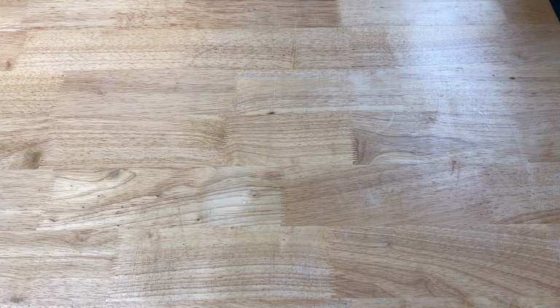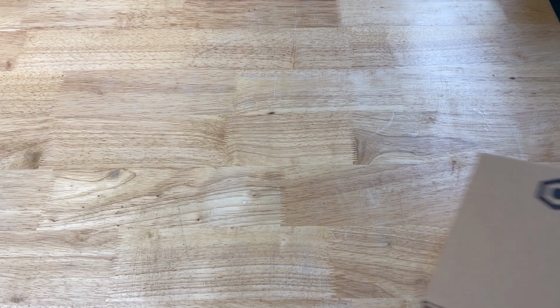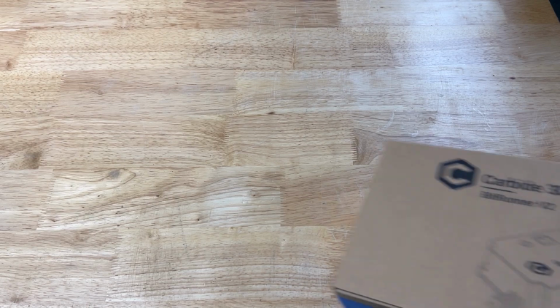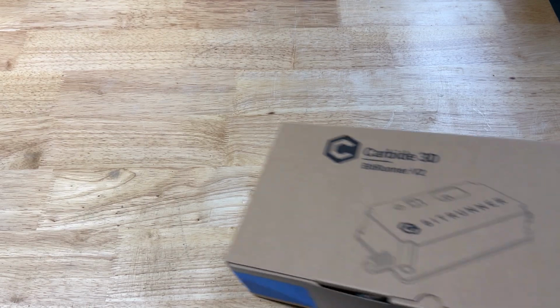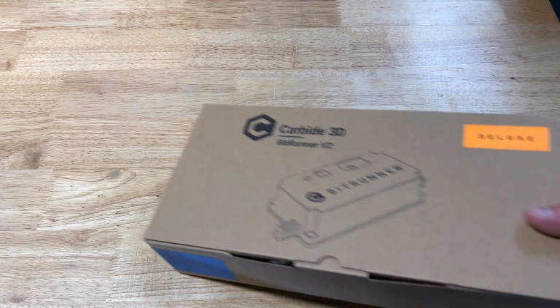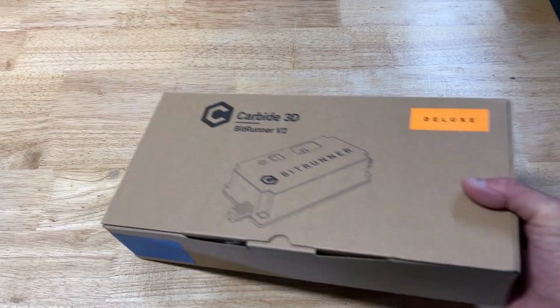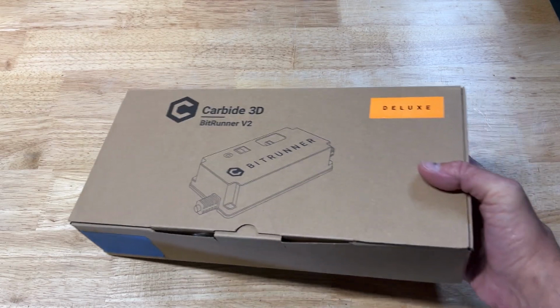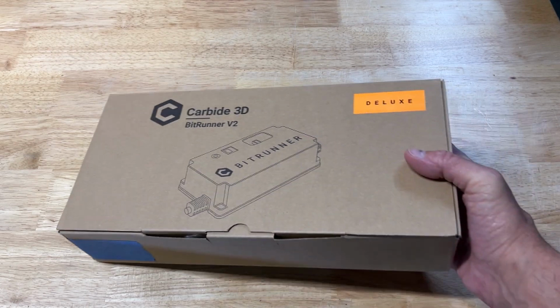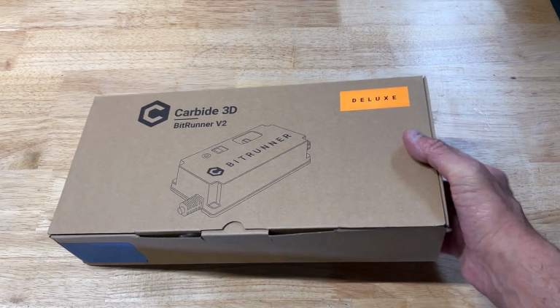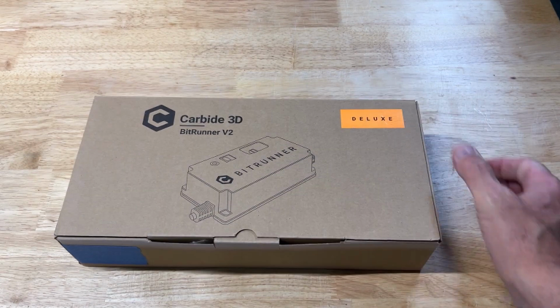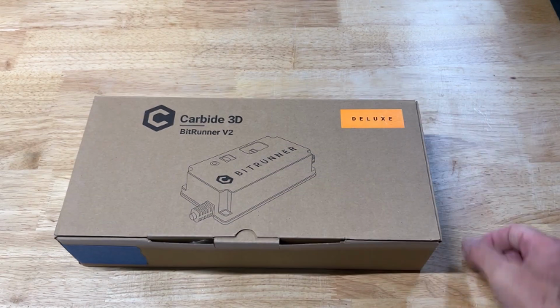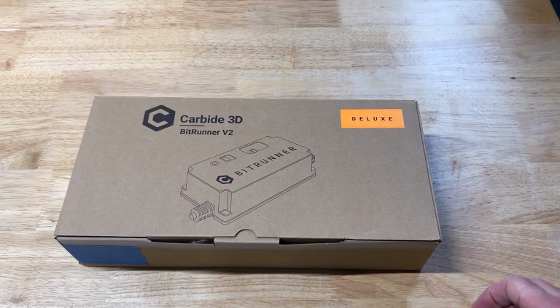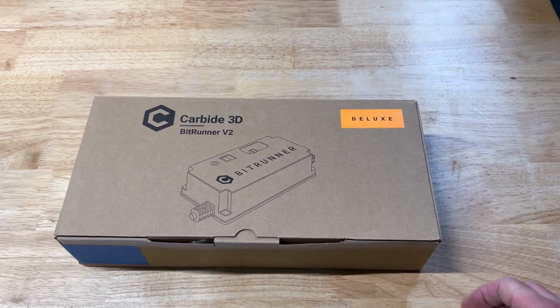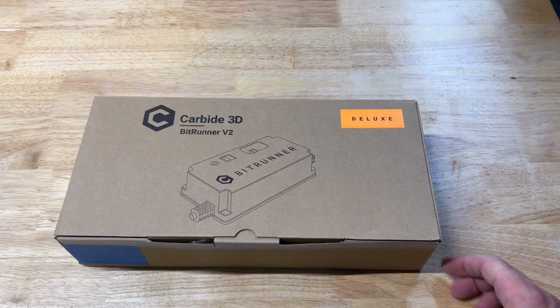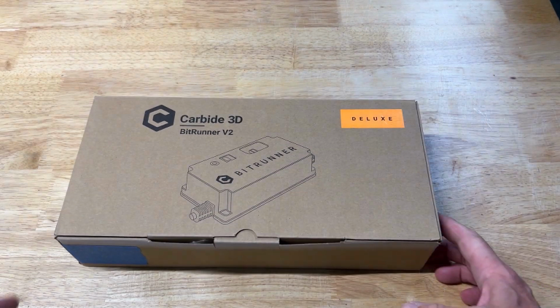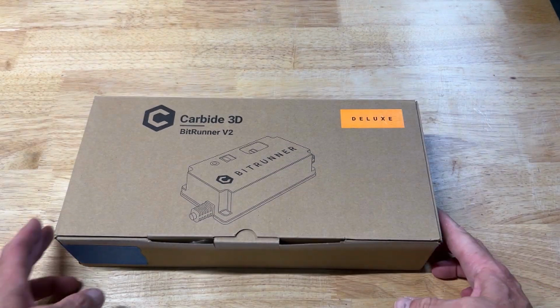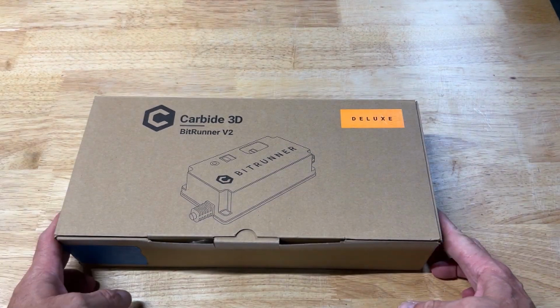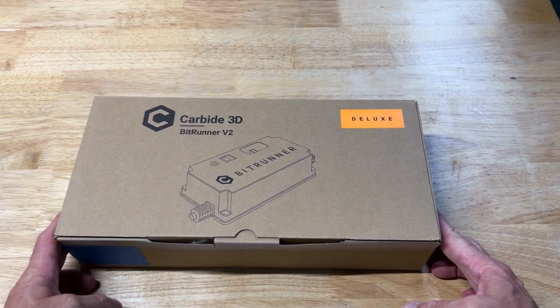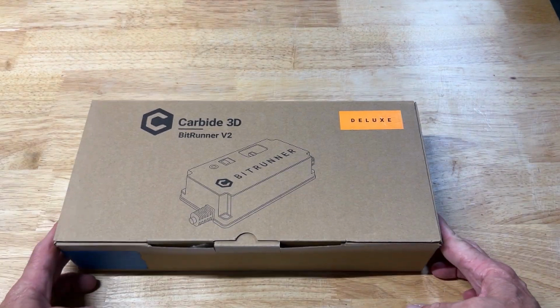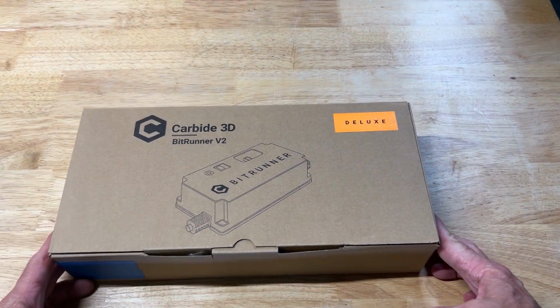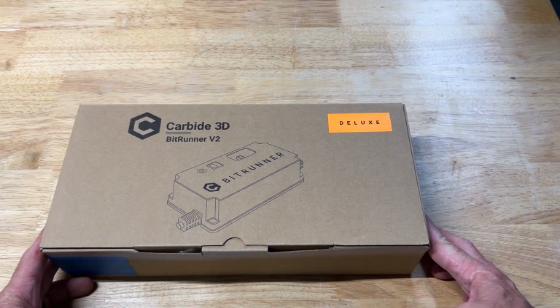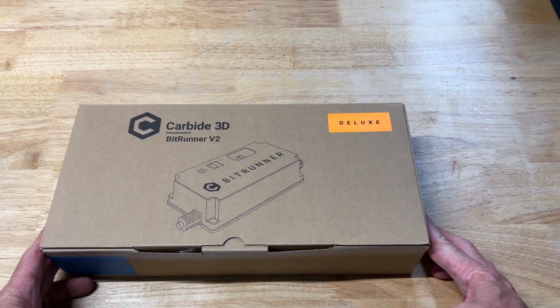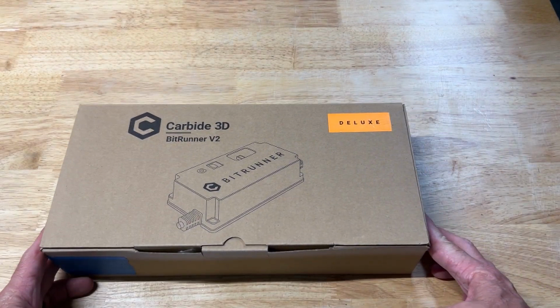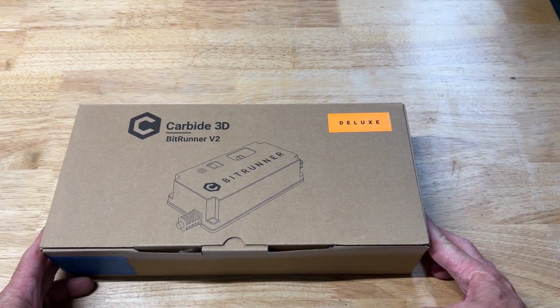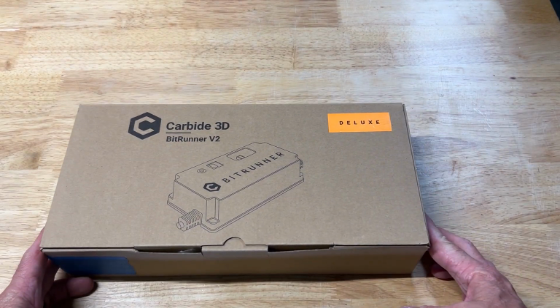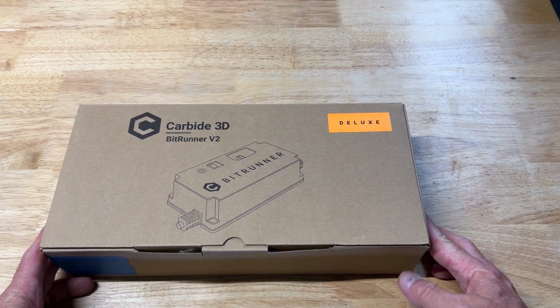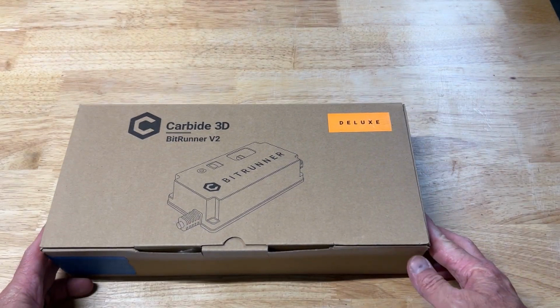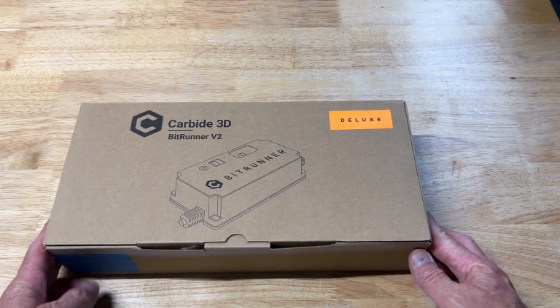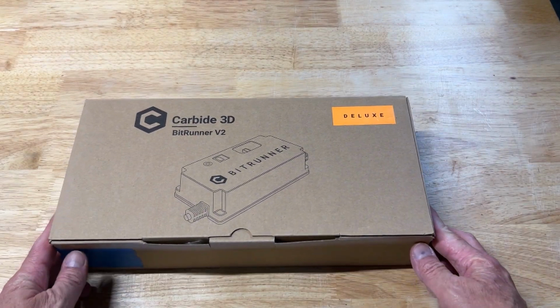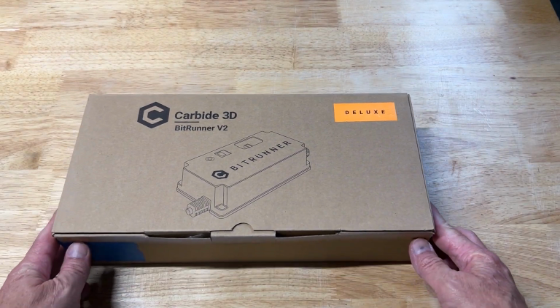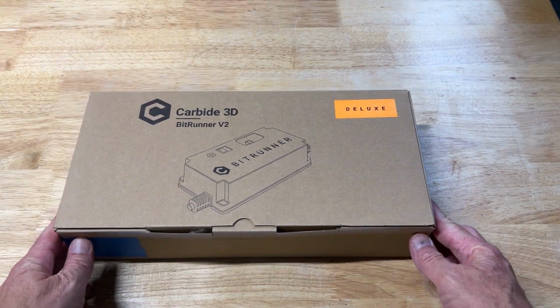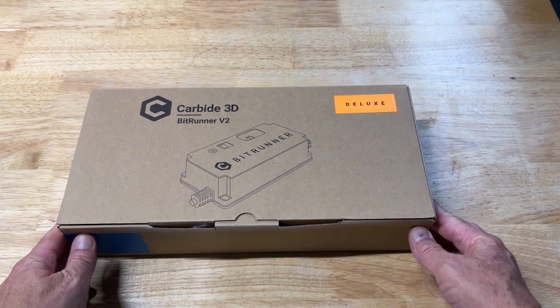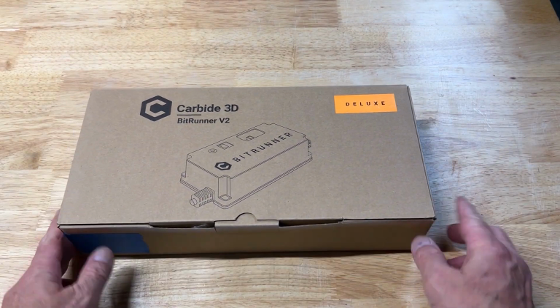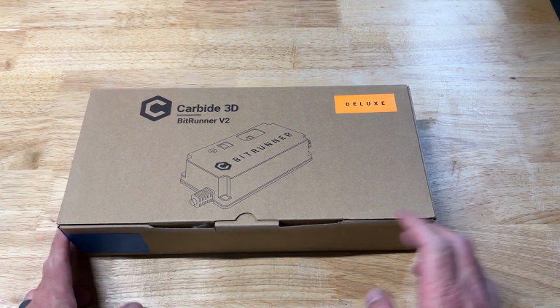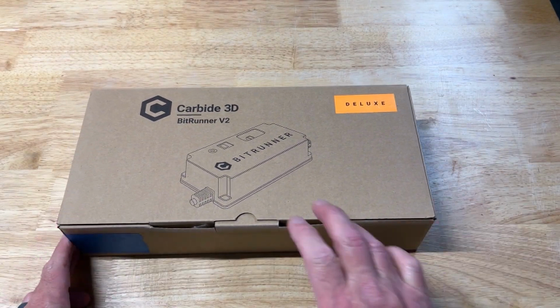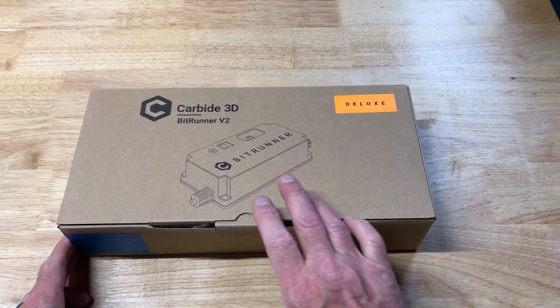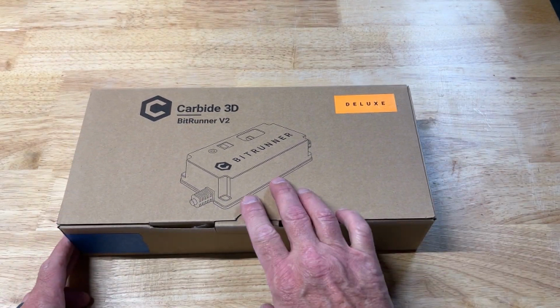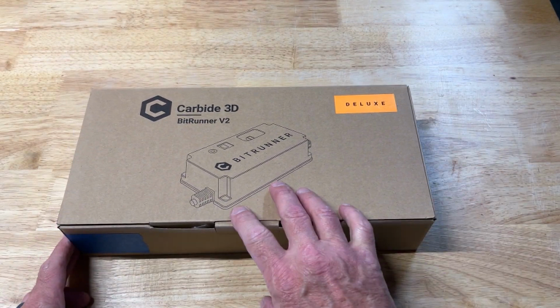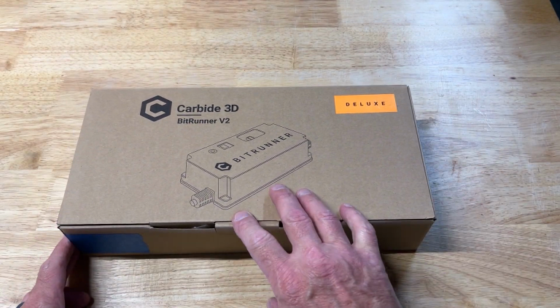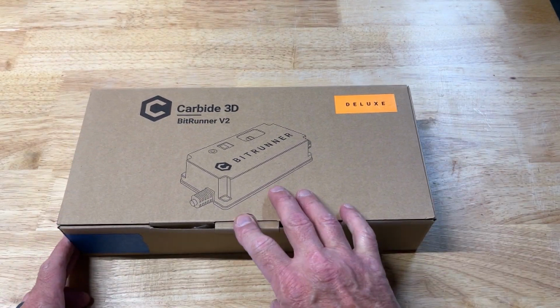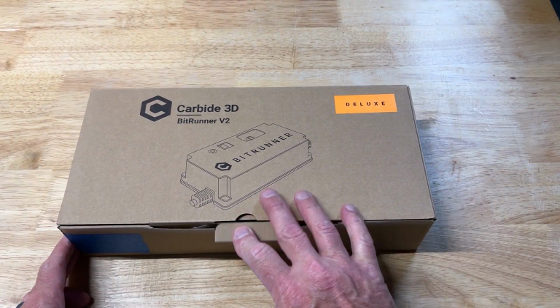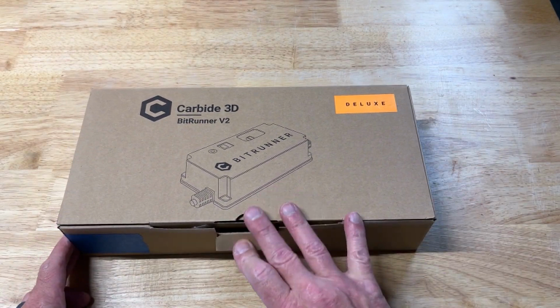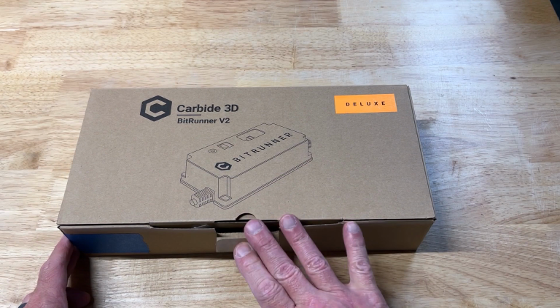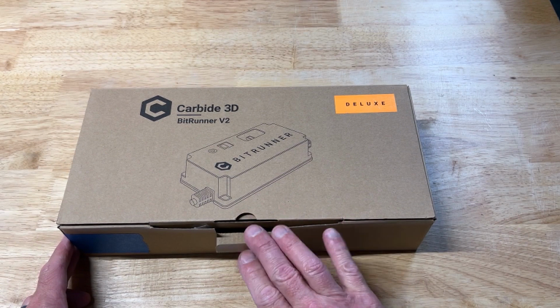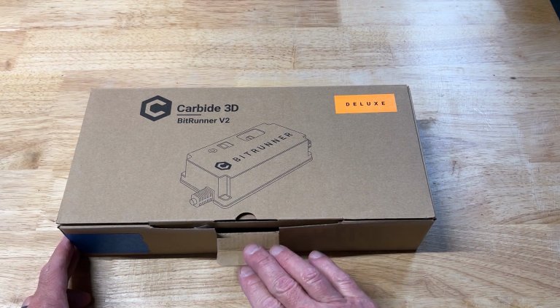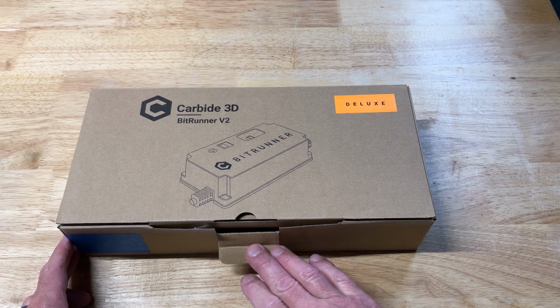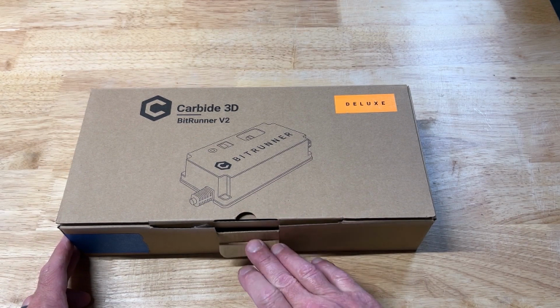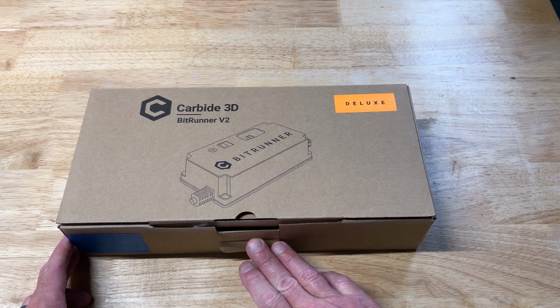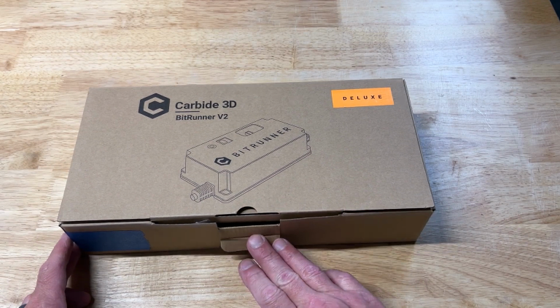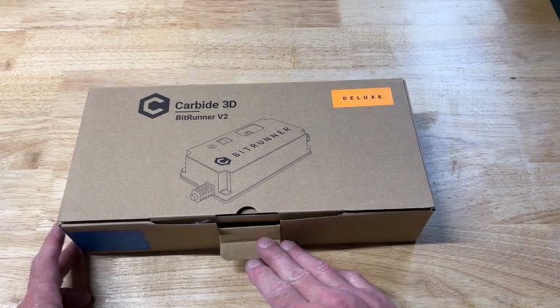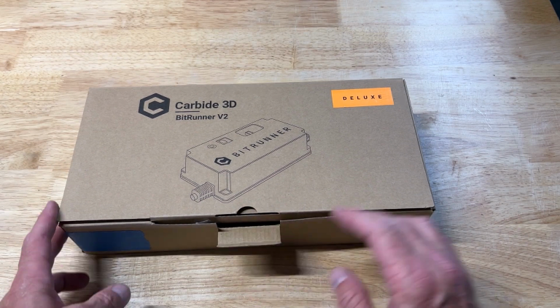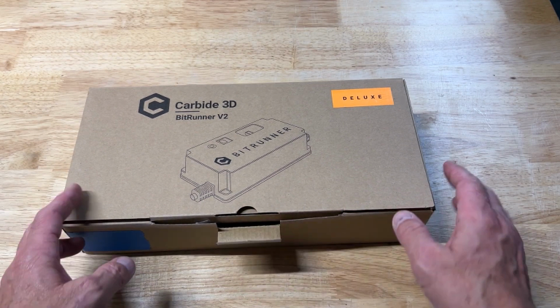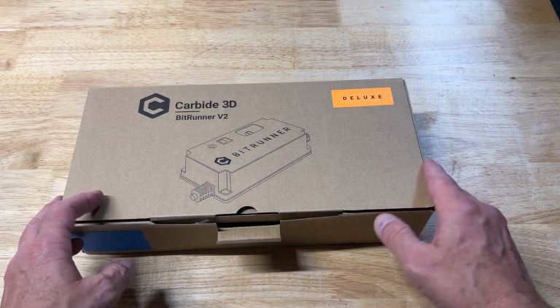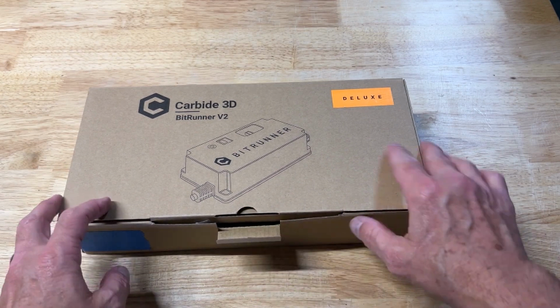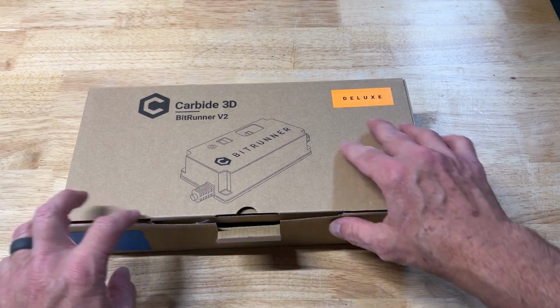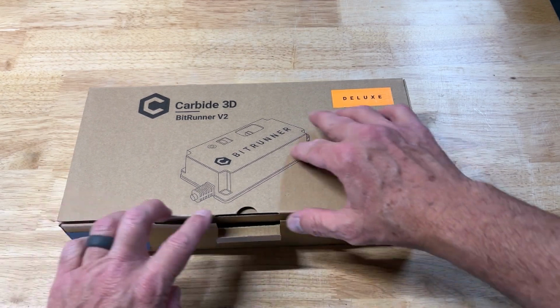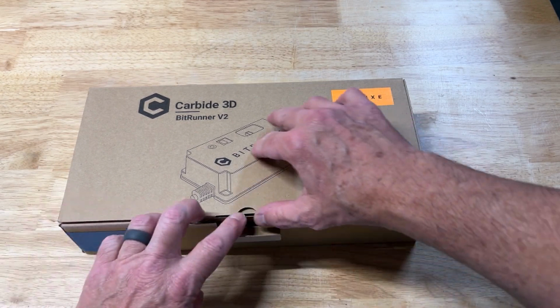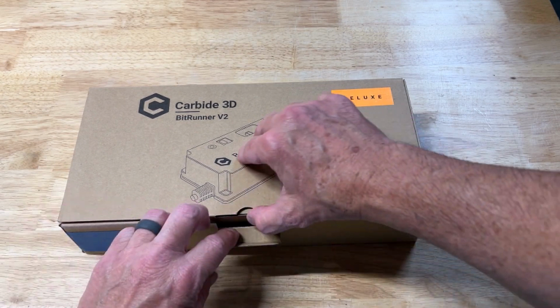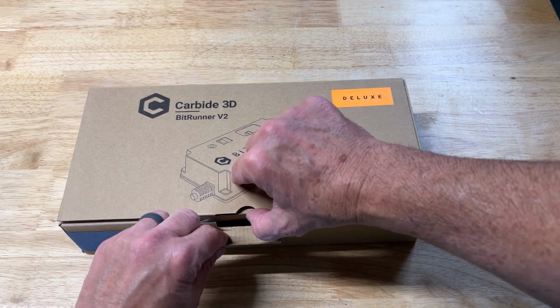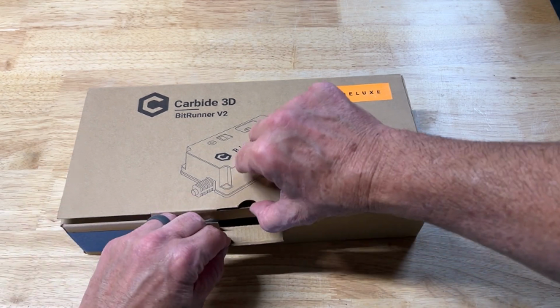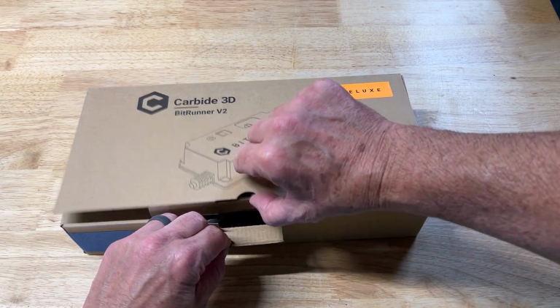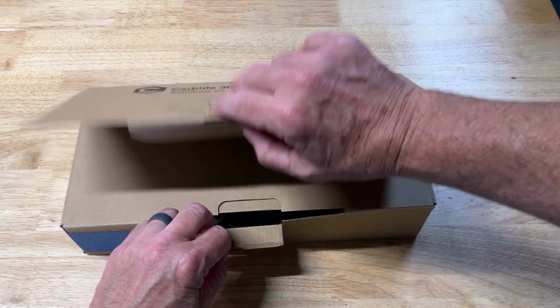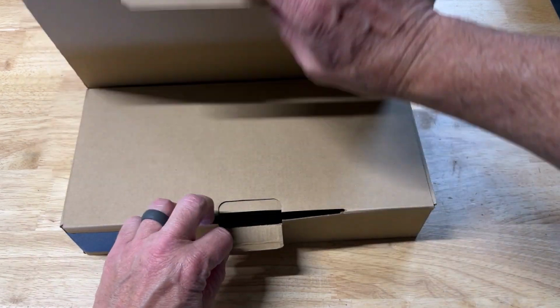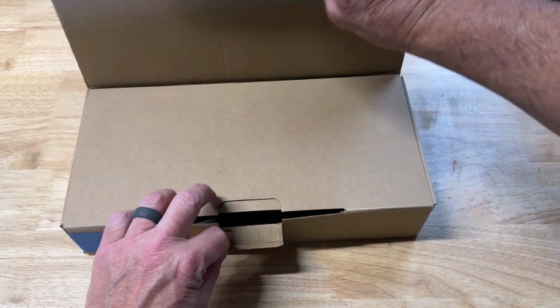I didn't know this beforehand but this is the deluxe version which comes with an EMI filter. The EMI filter is not included with the standard BitRunner version.